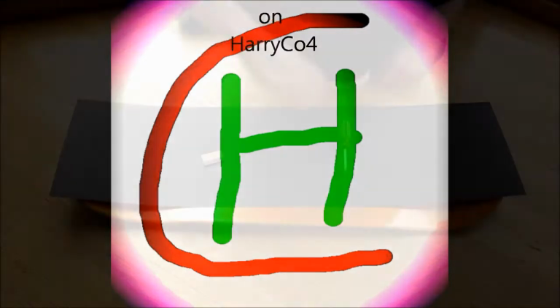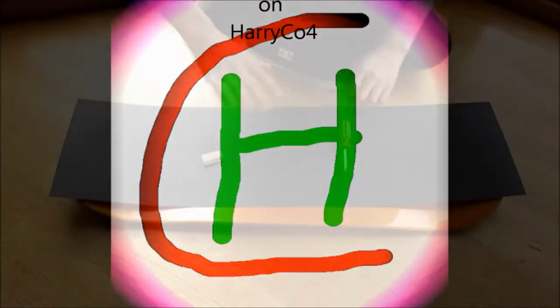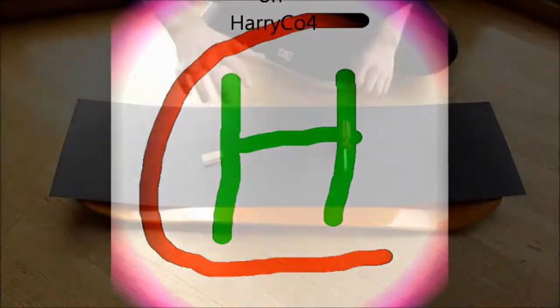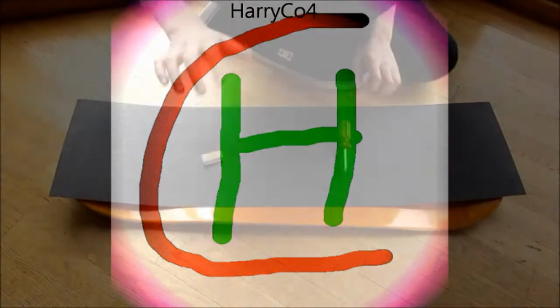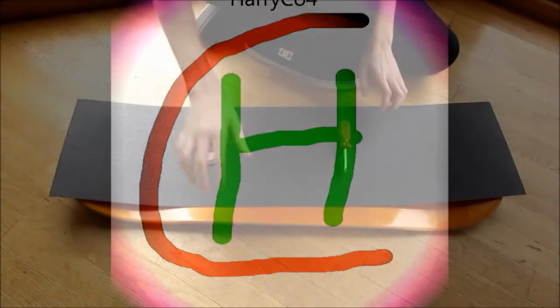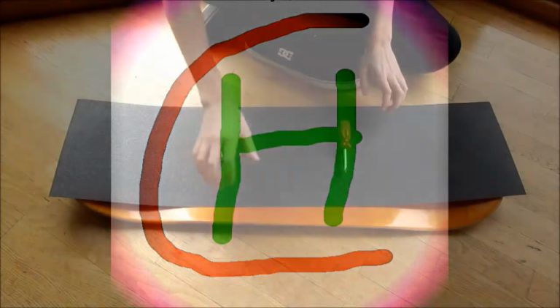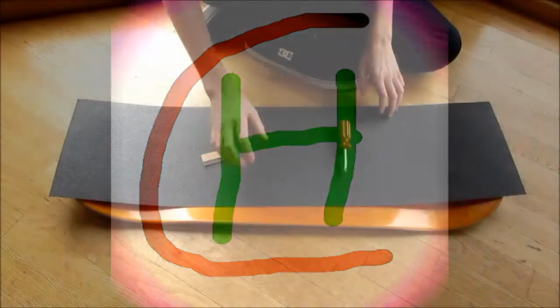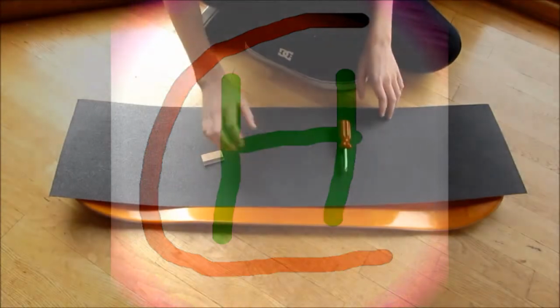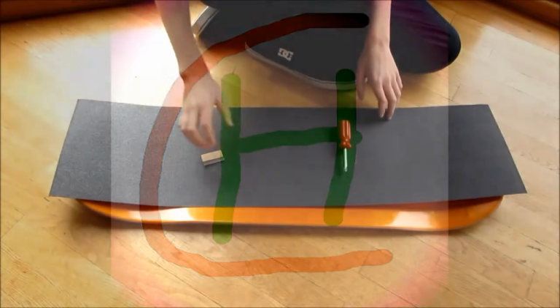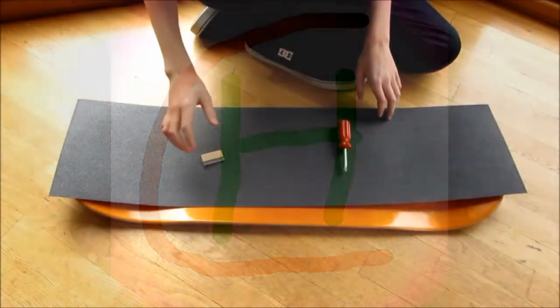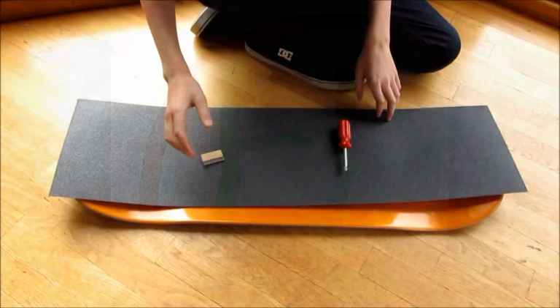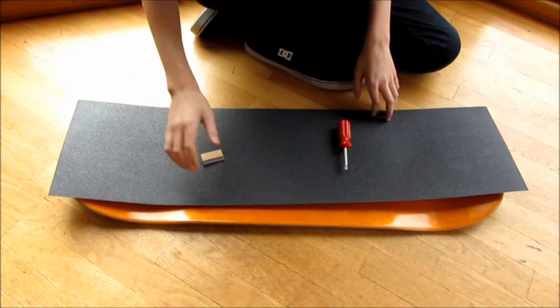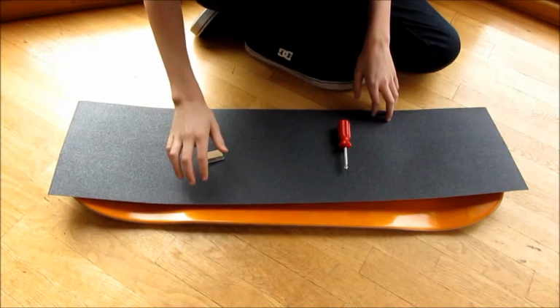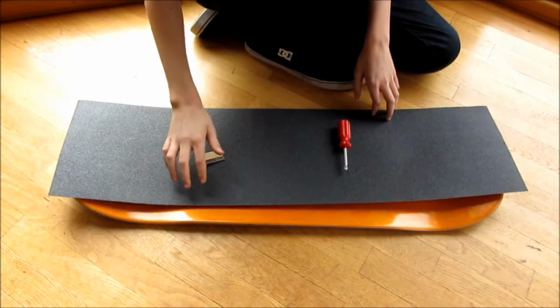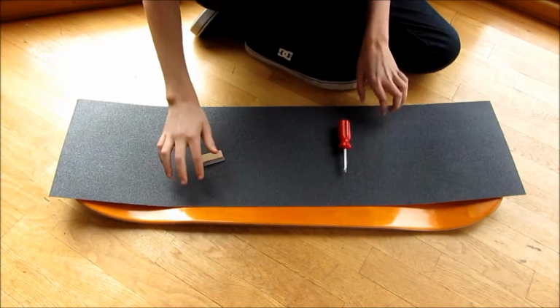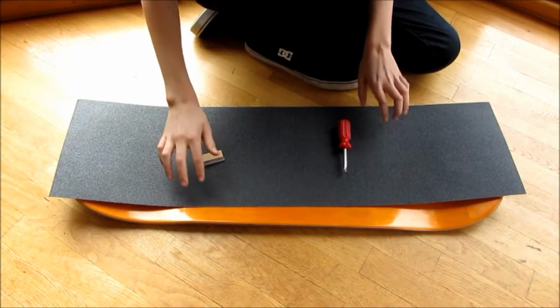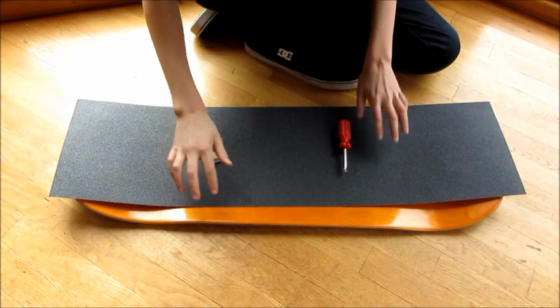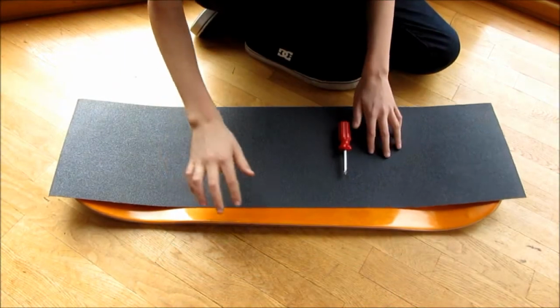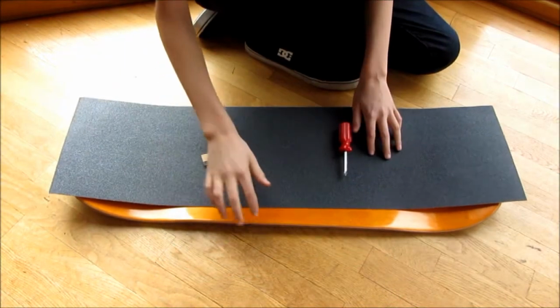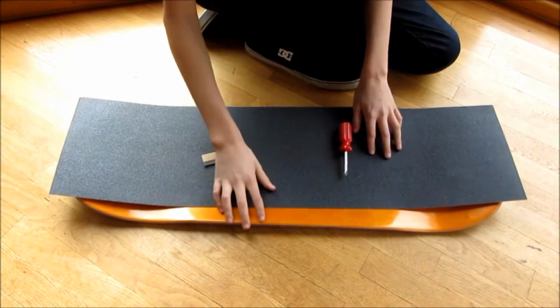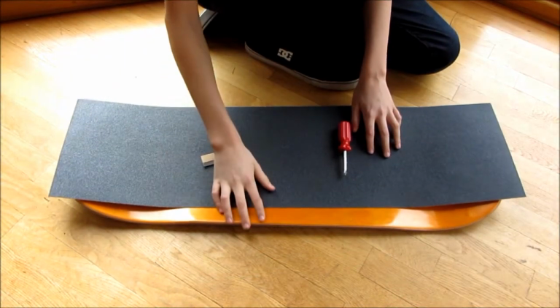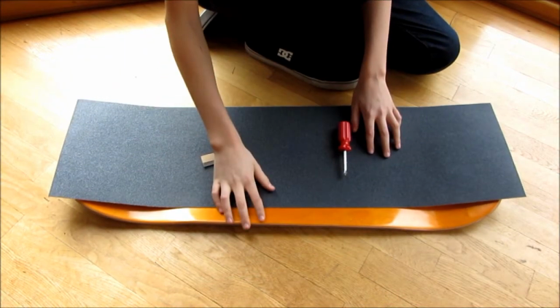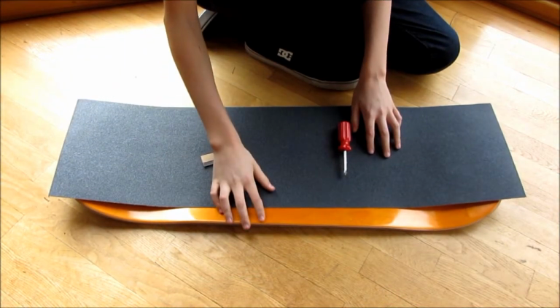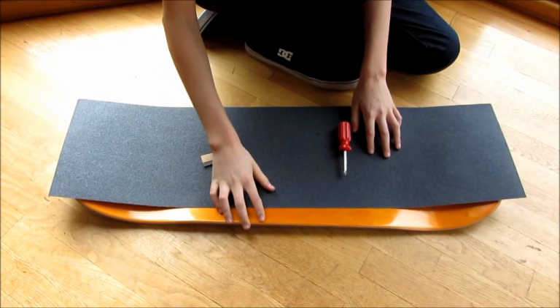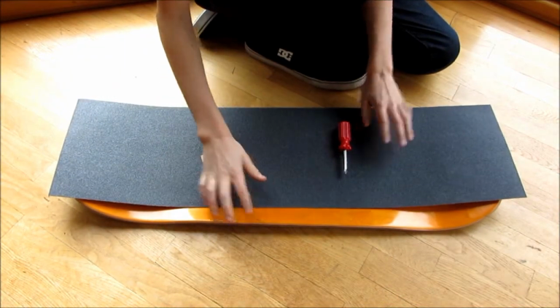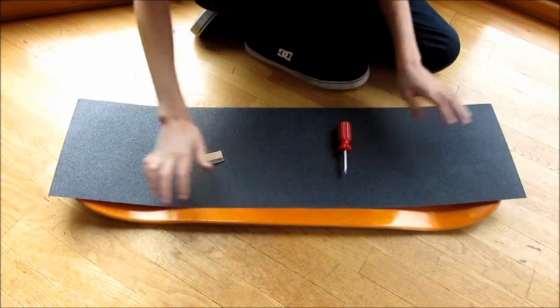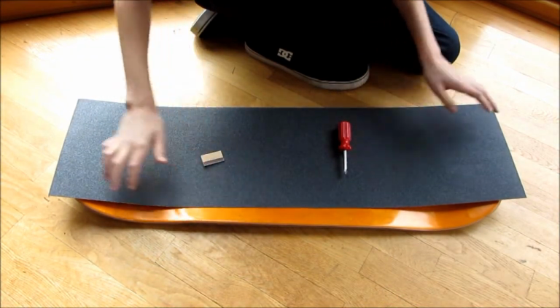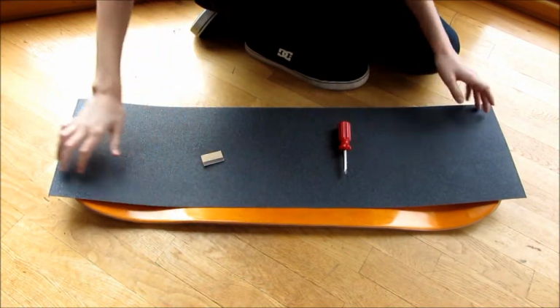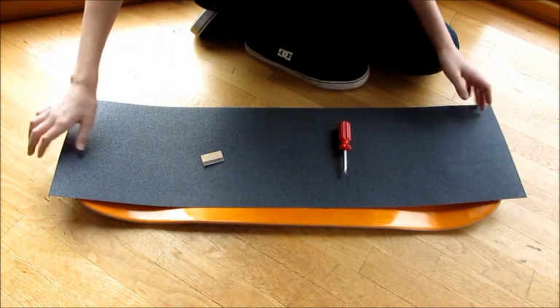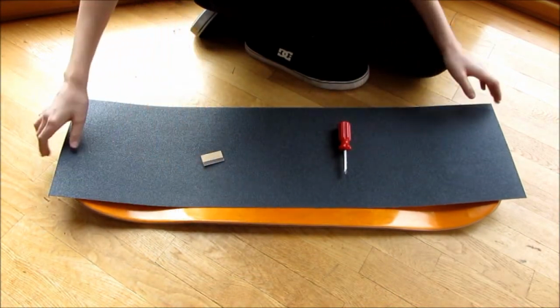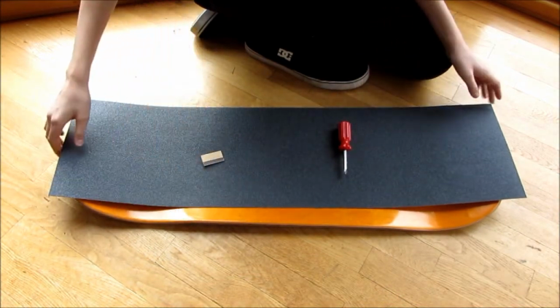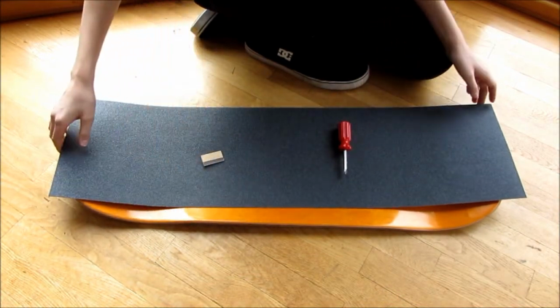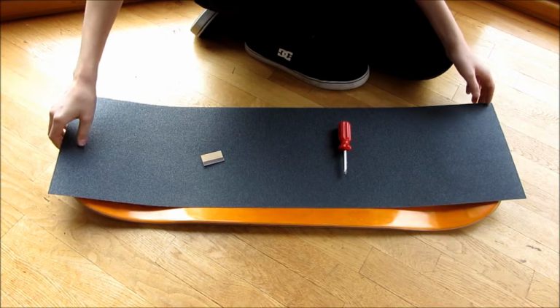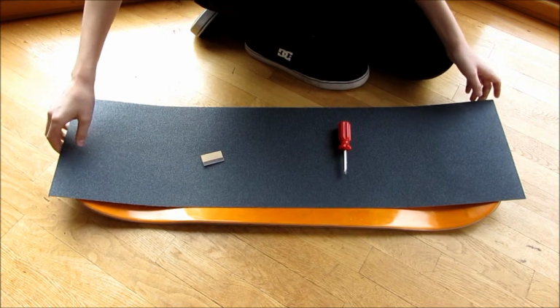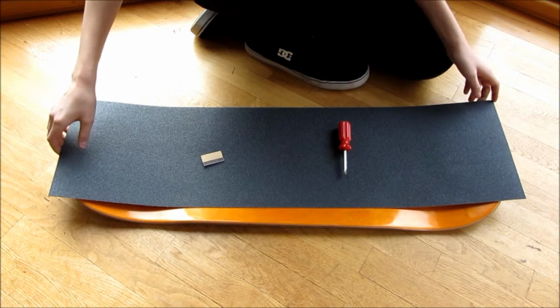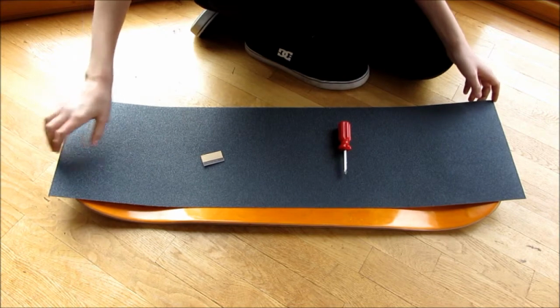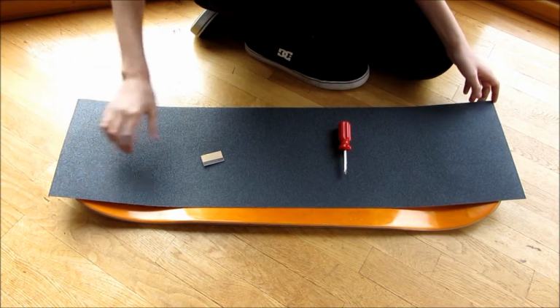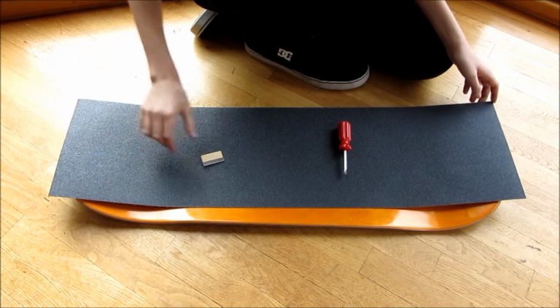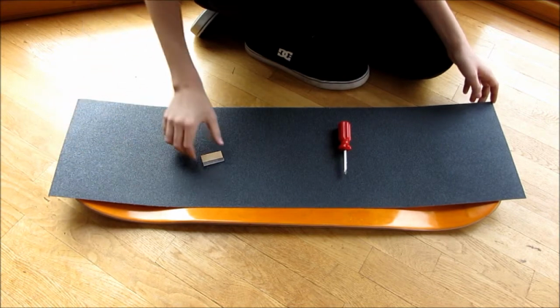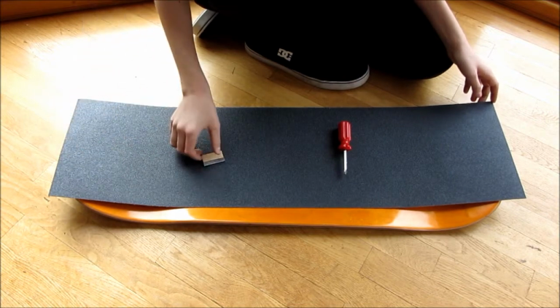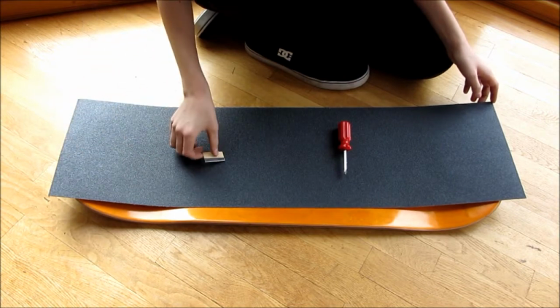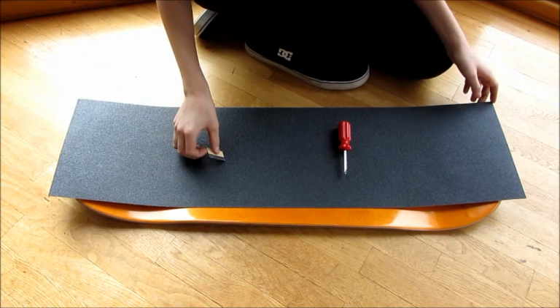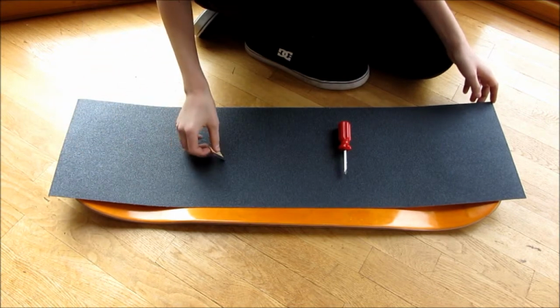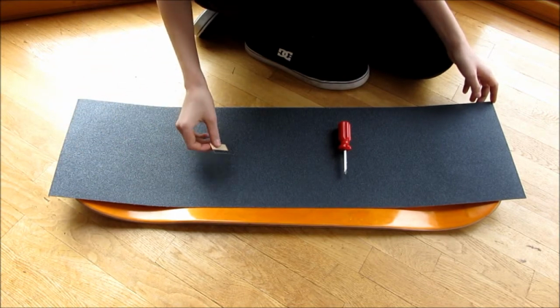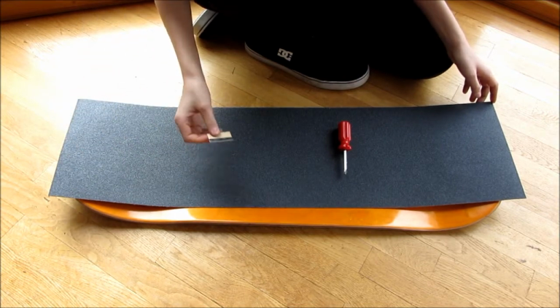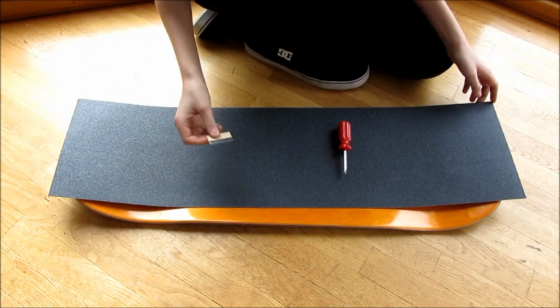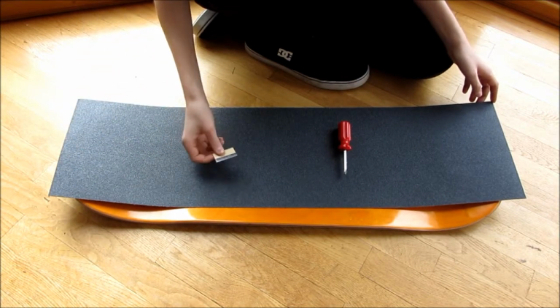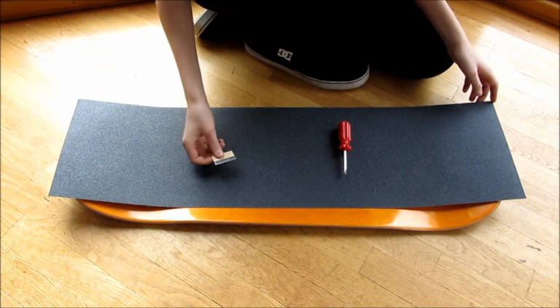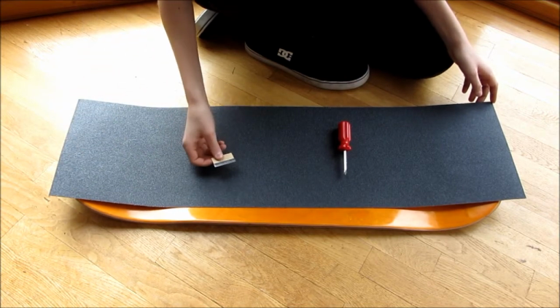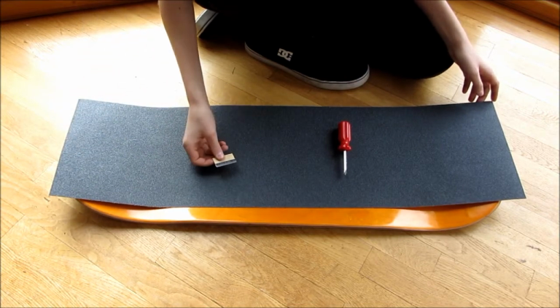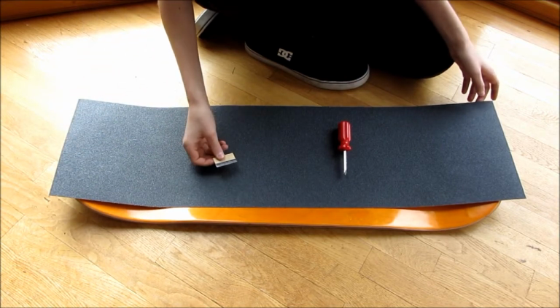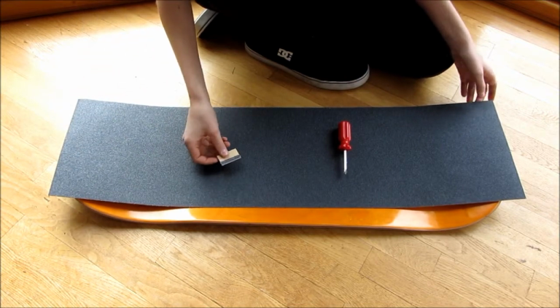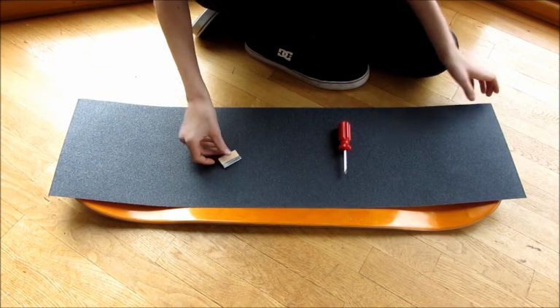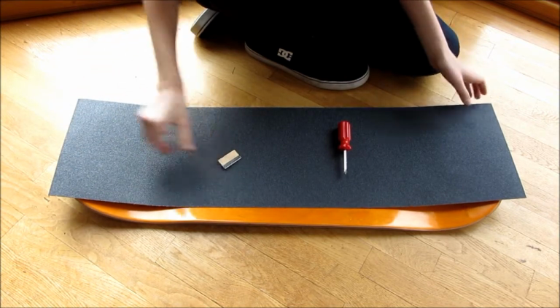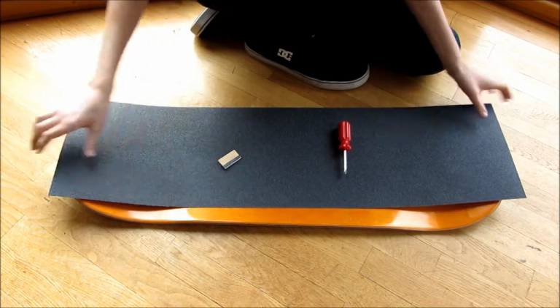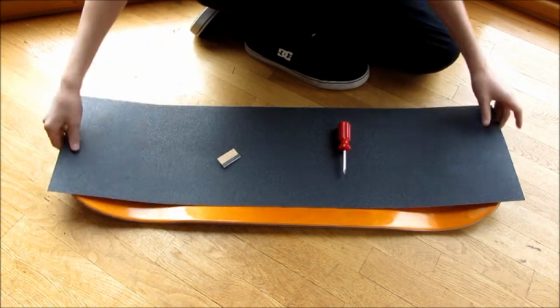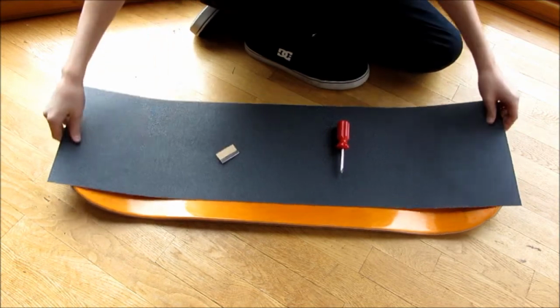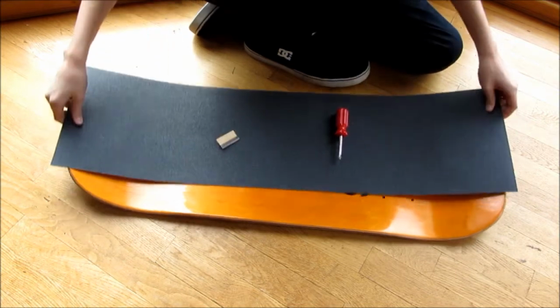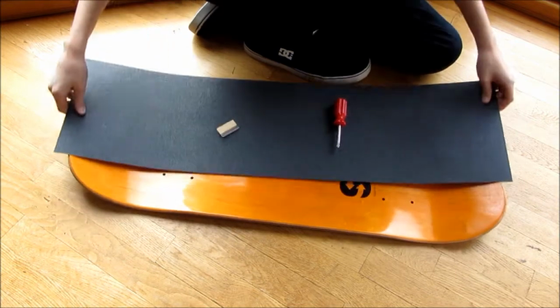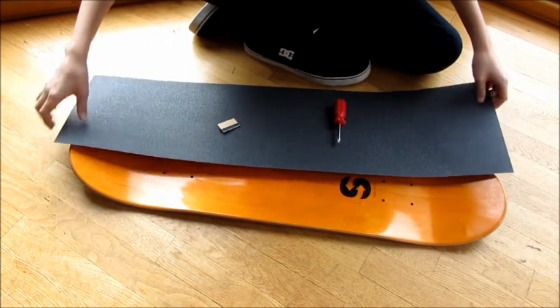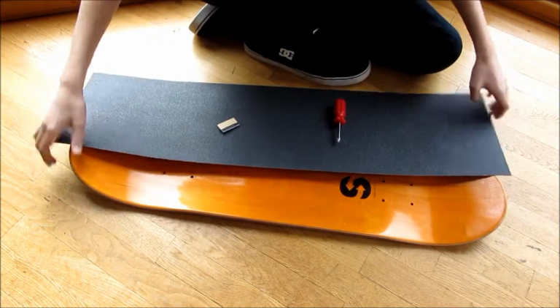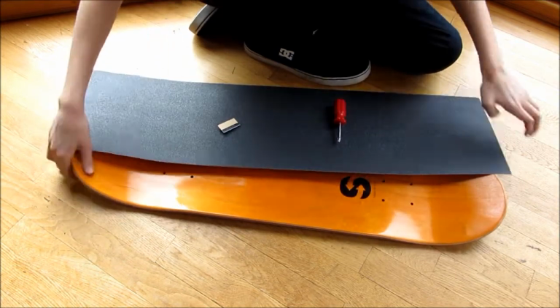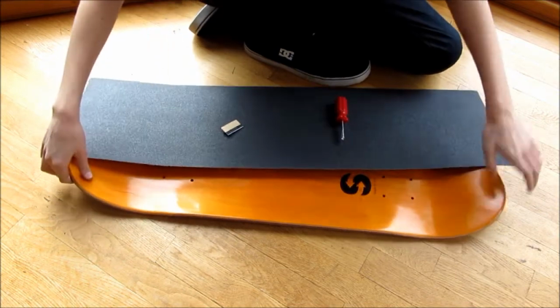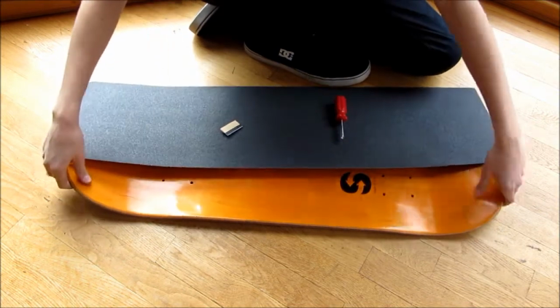Hi everyone, this is Cody and in this video I'm going to be showing you how to install grip tape on a skateboard.